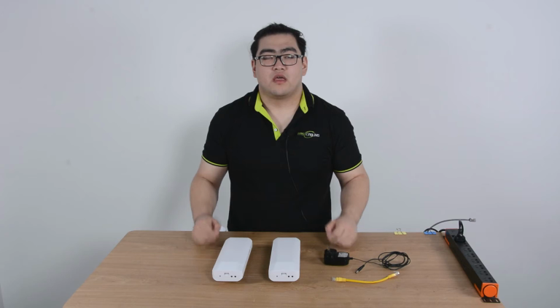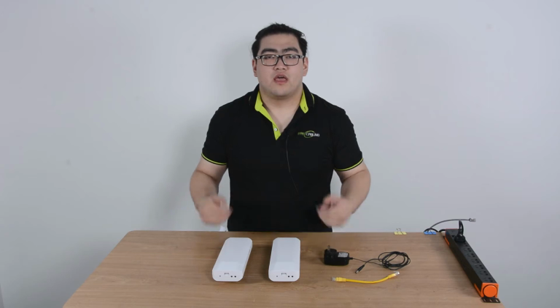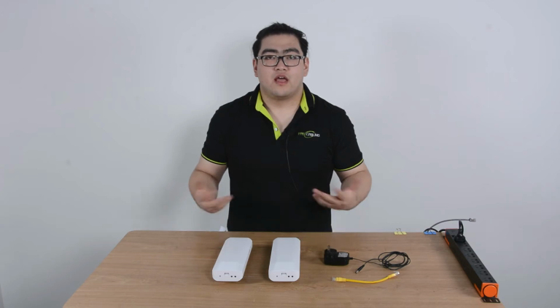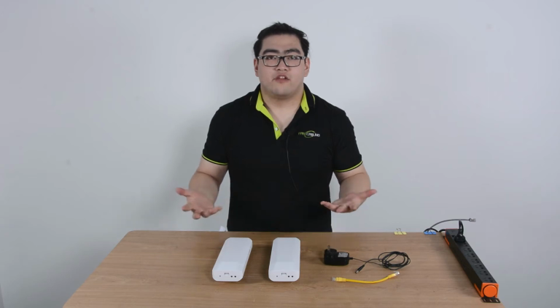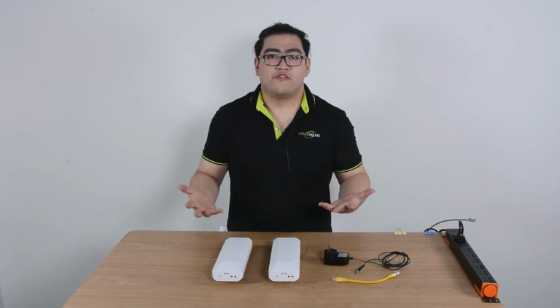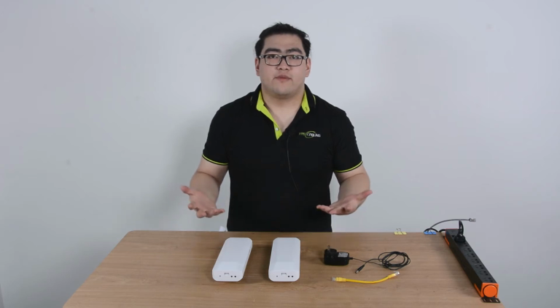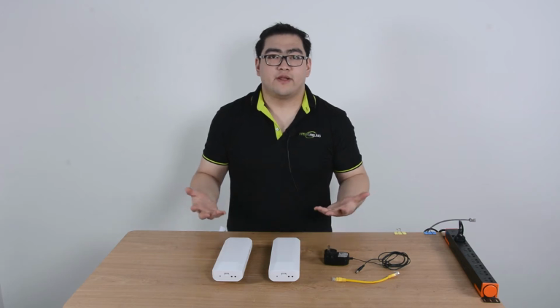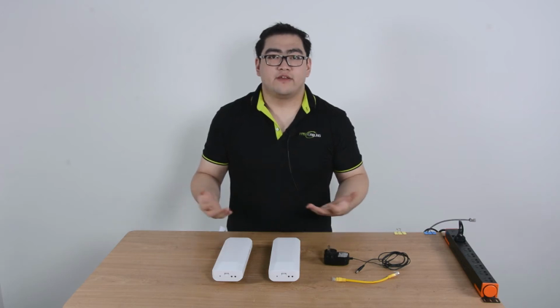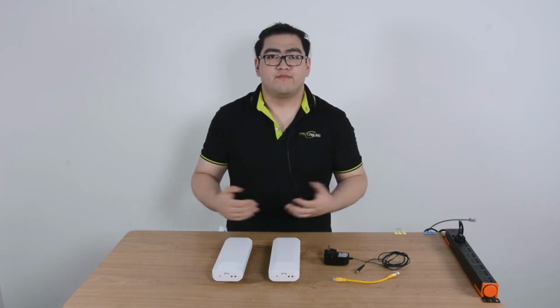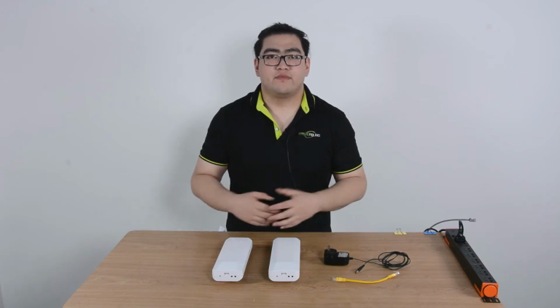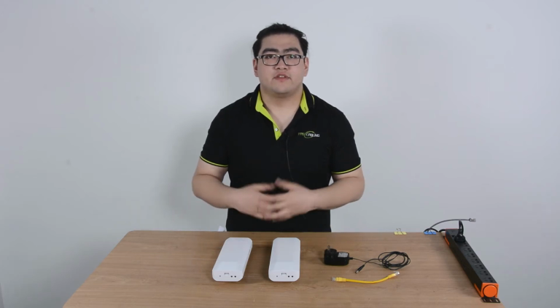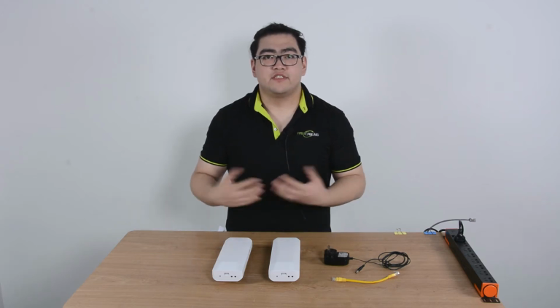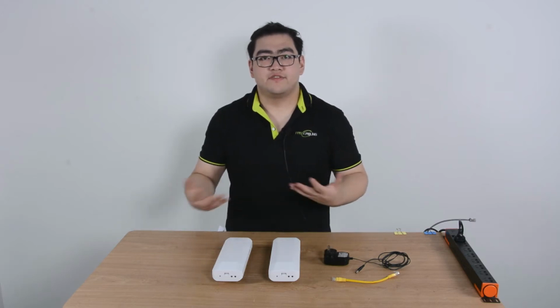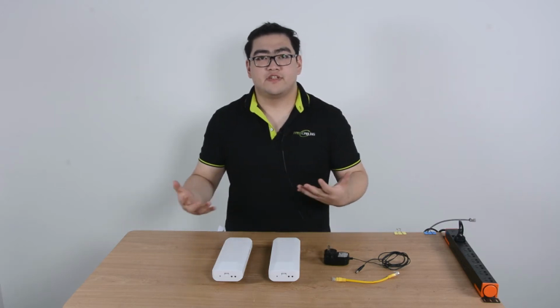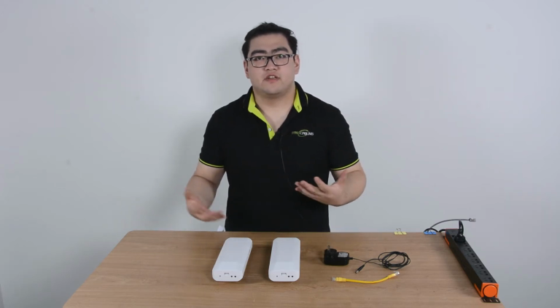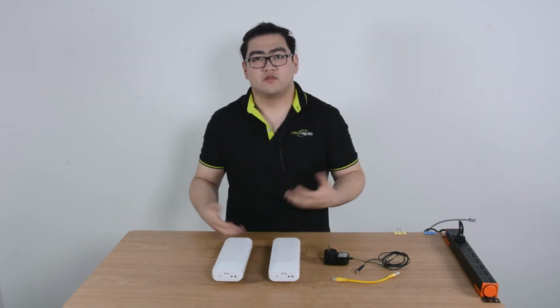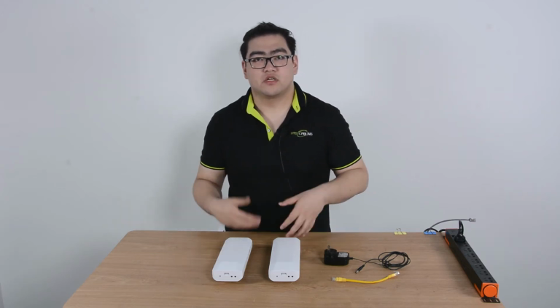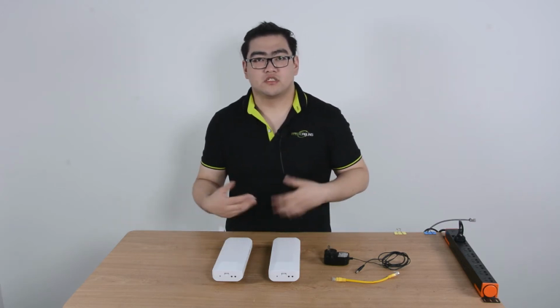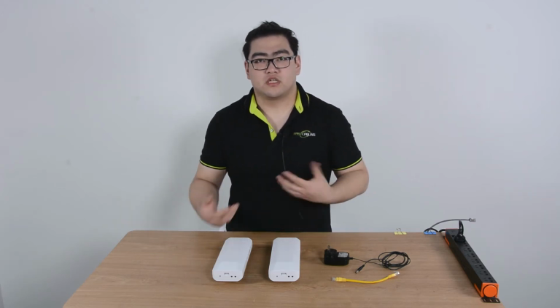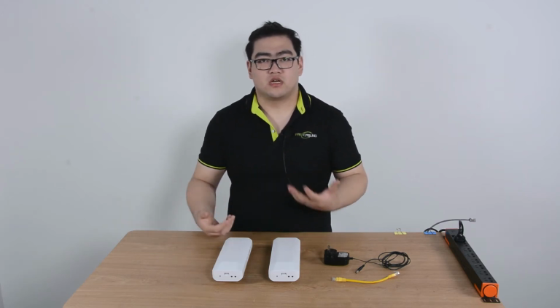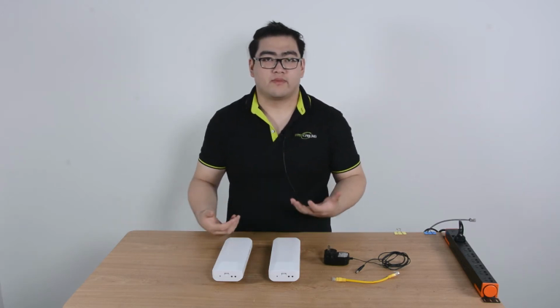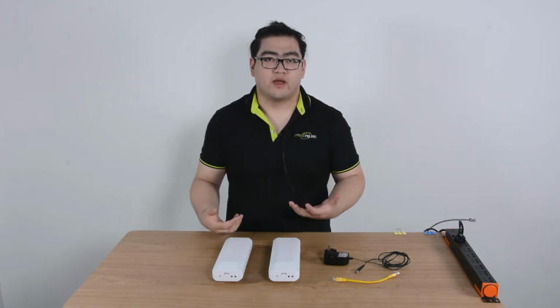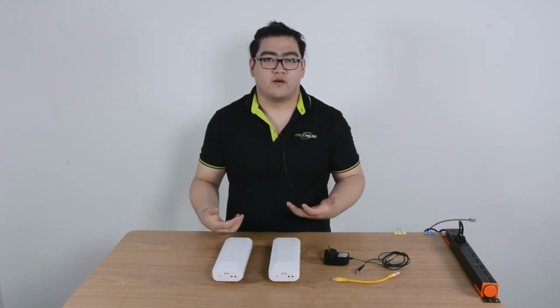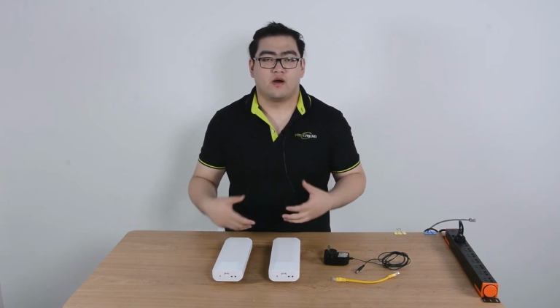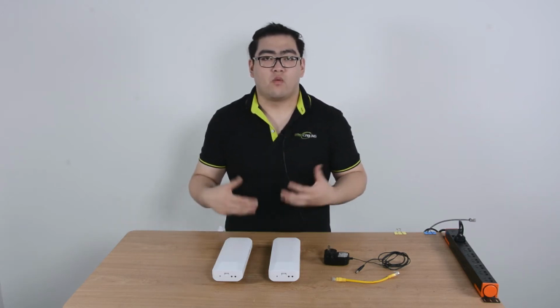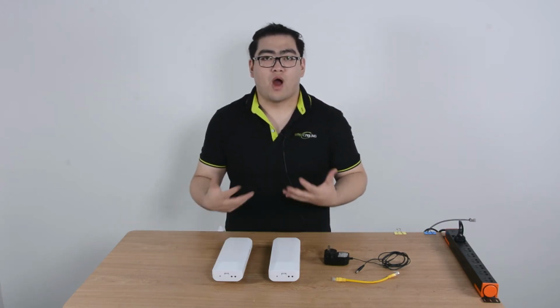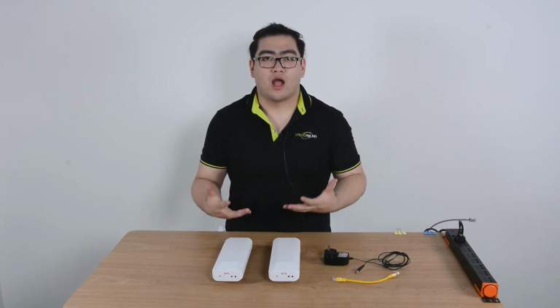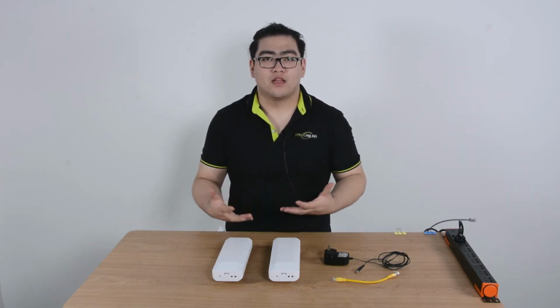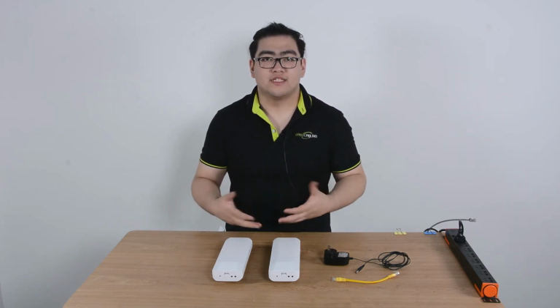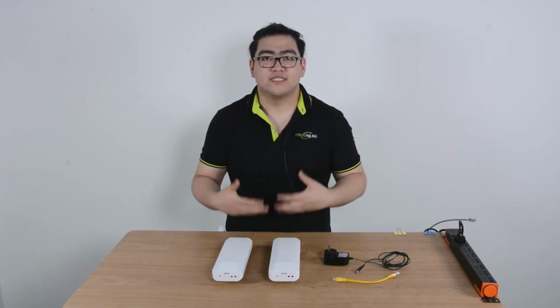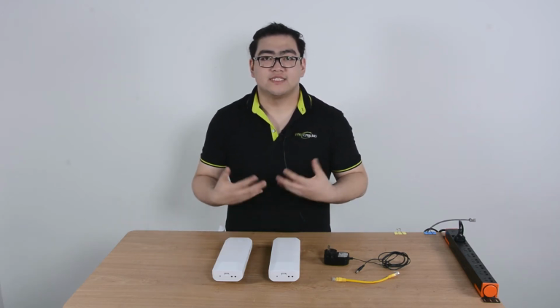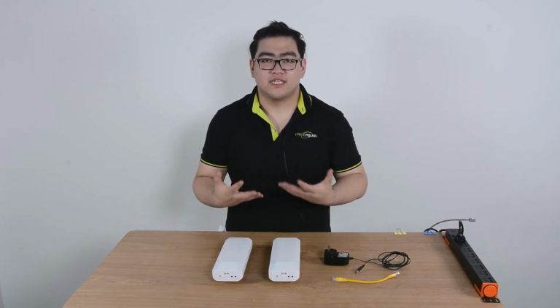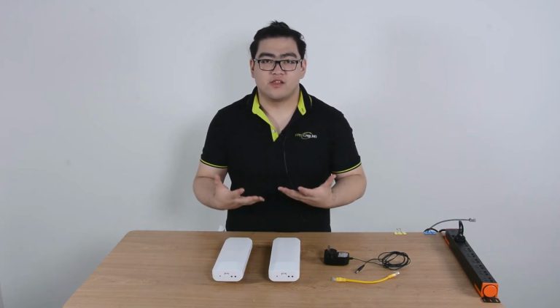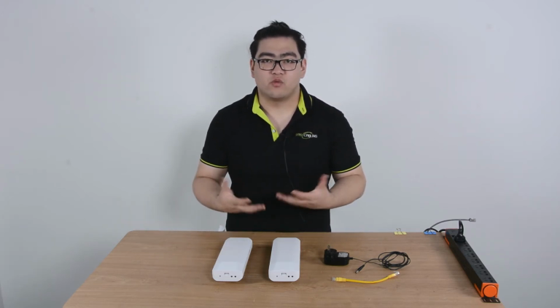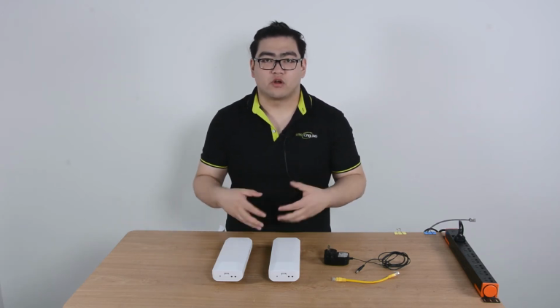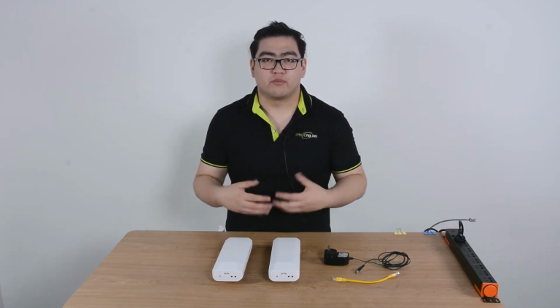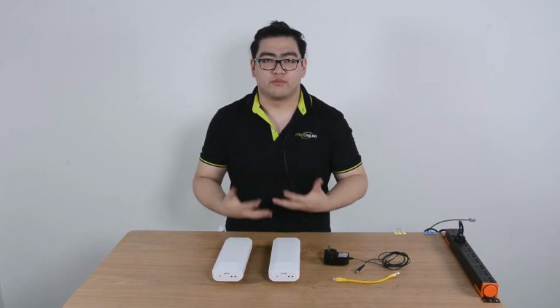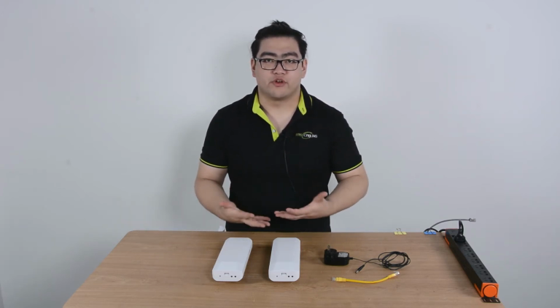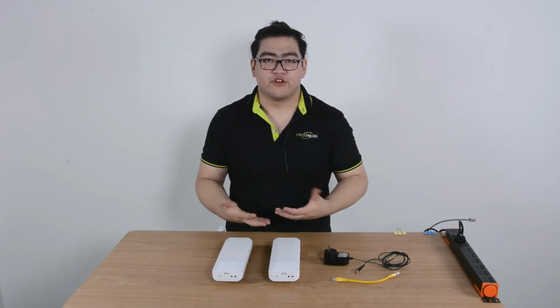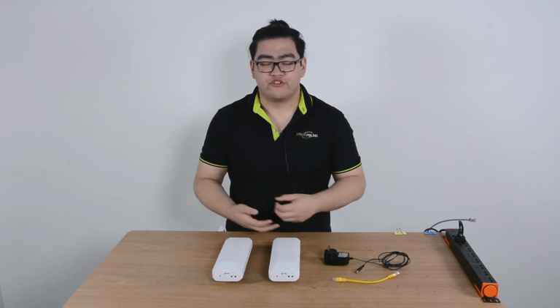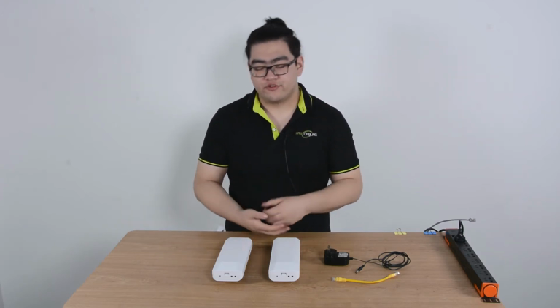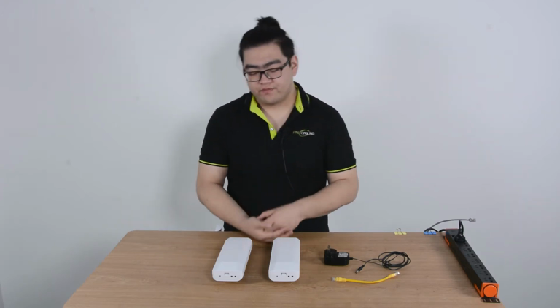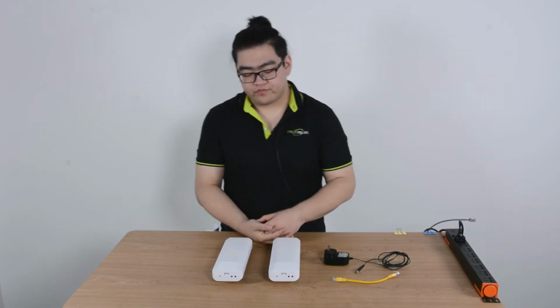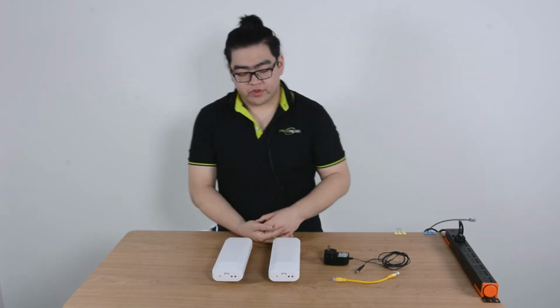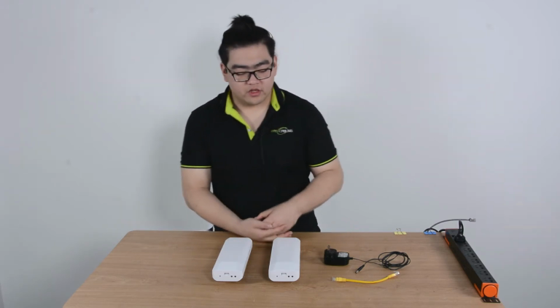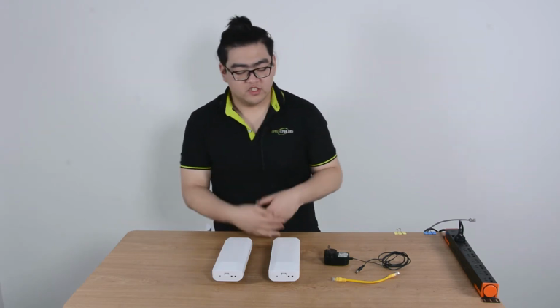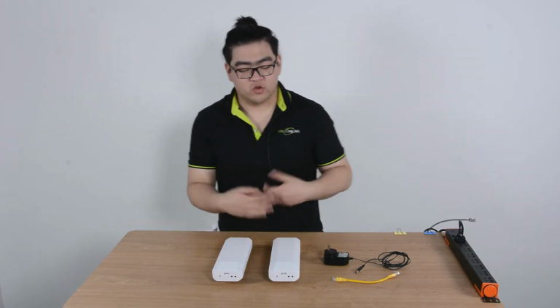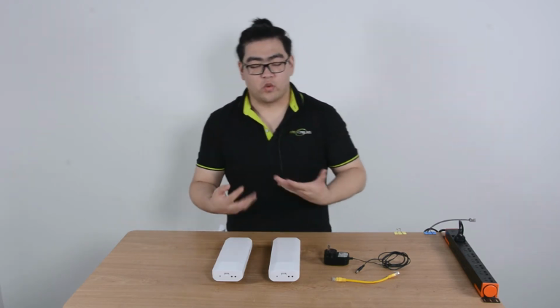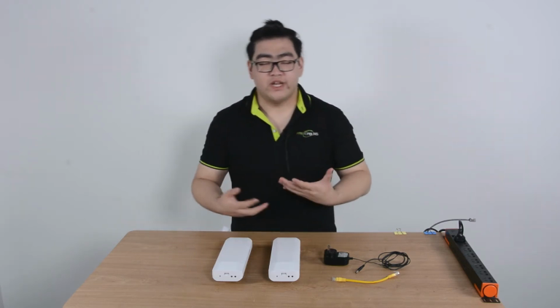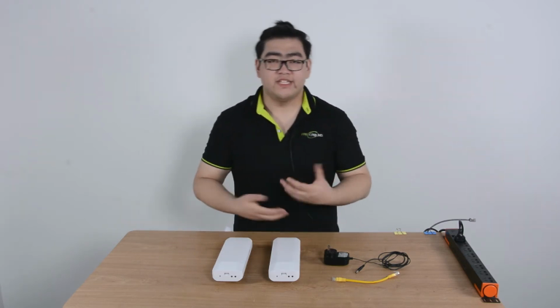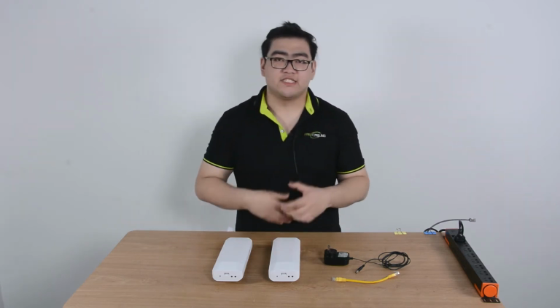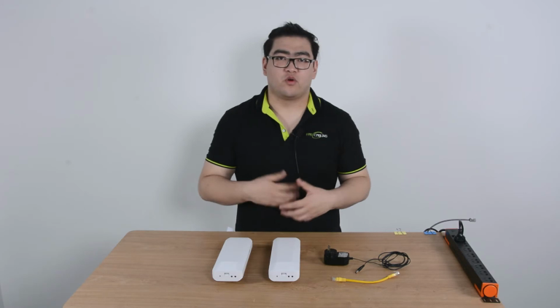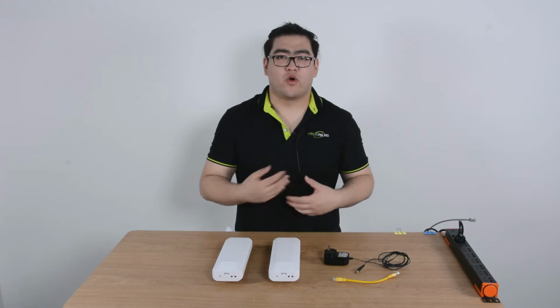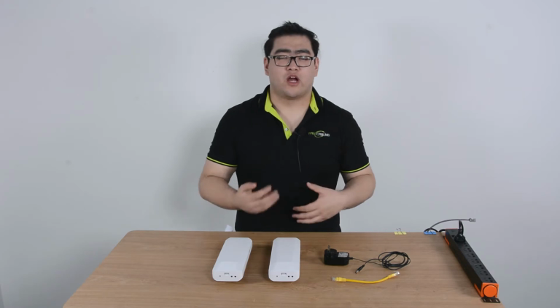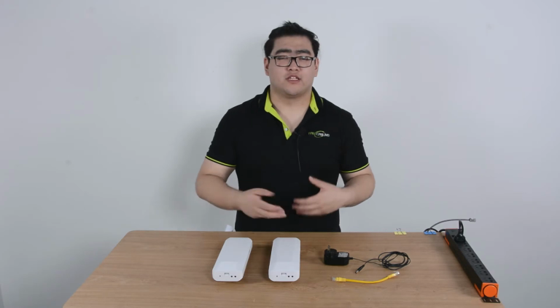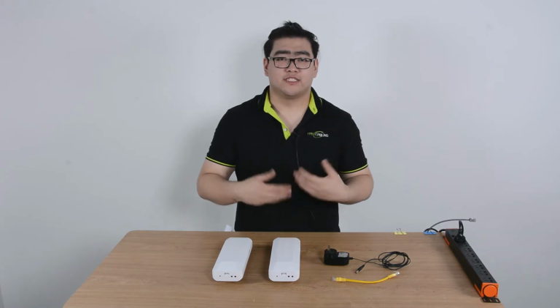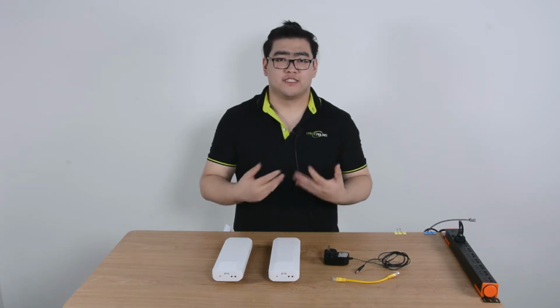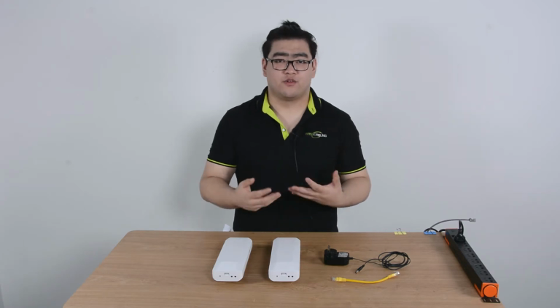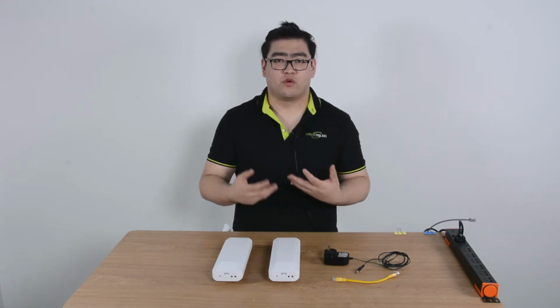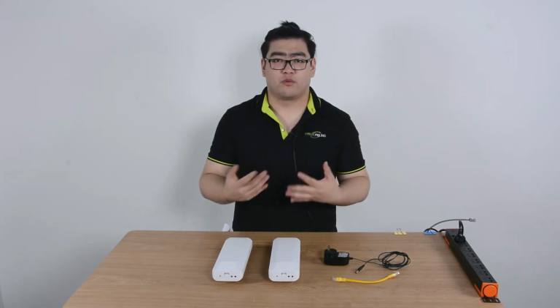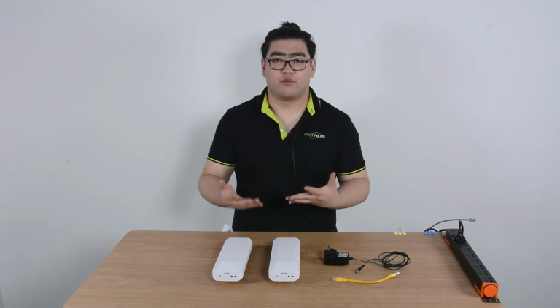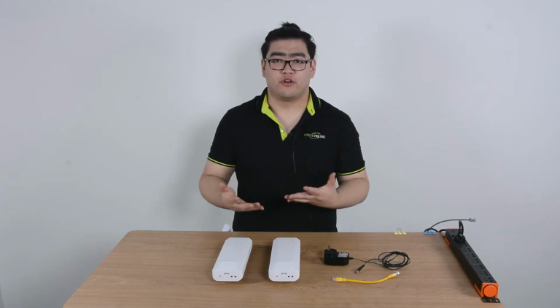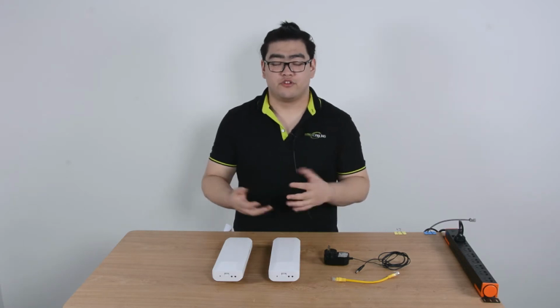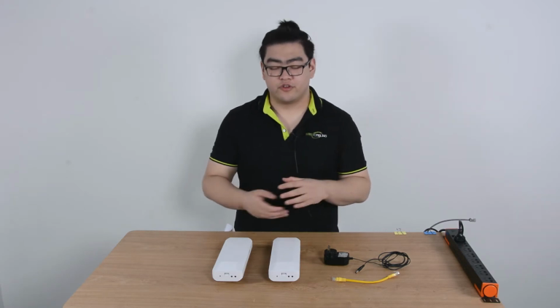Hello everybody. In this video we're going to talk about a wireless network bridge. So what is a wireless network bridge?